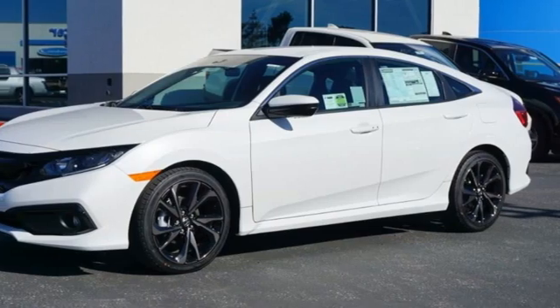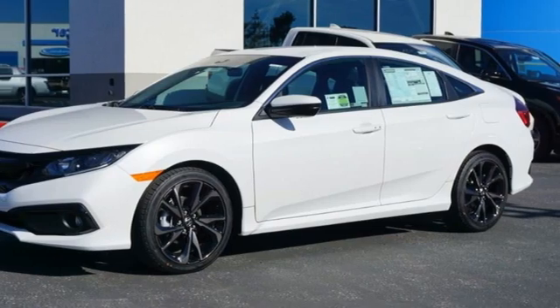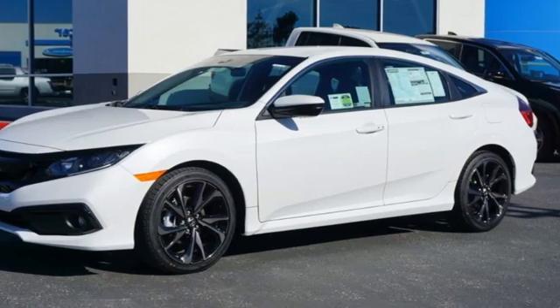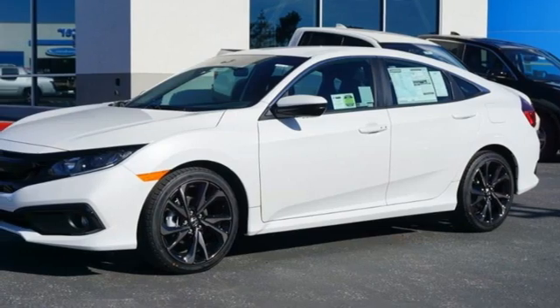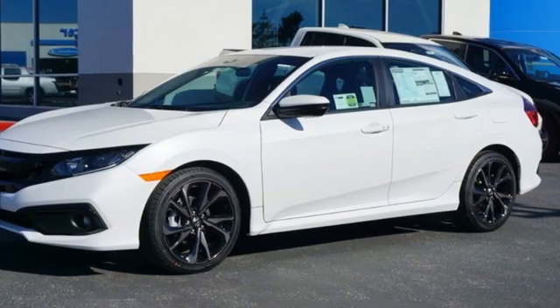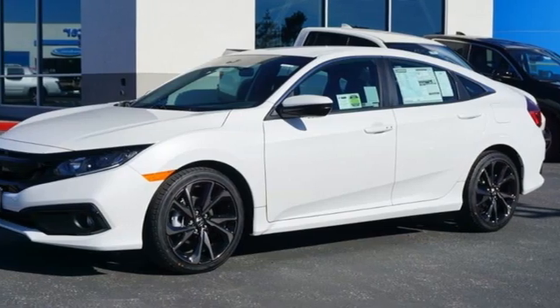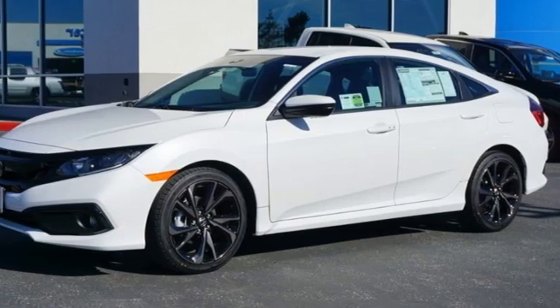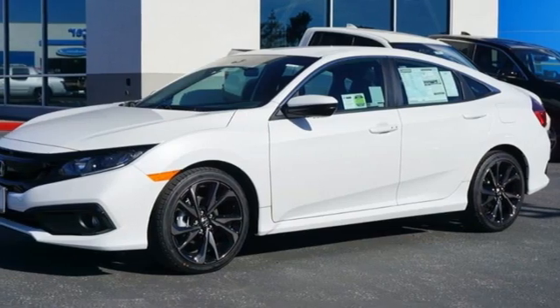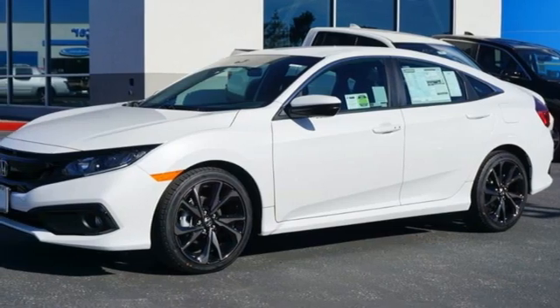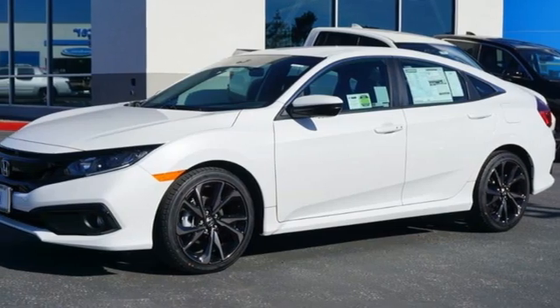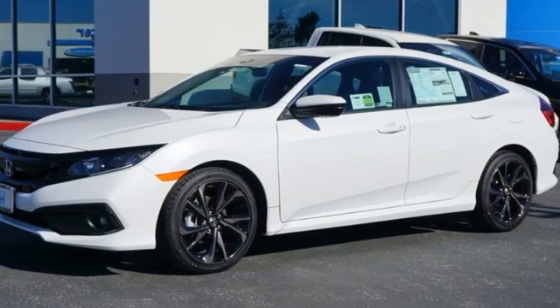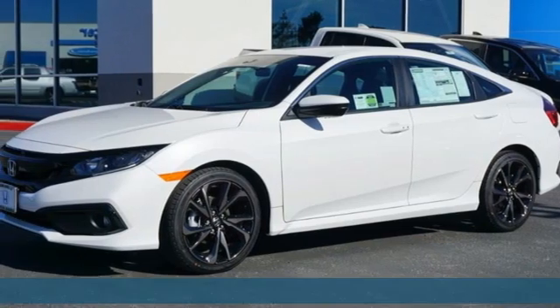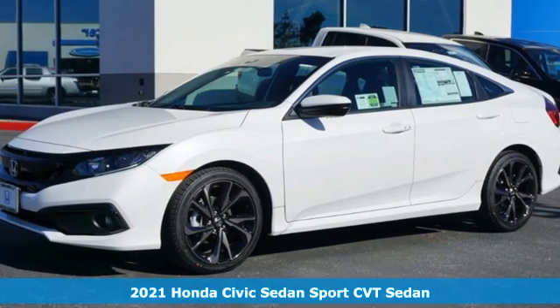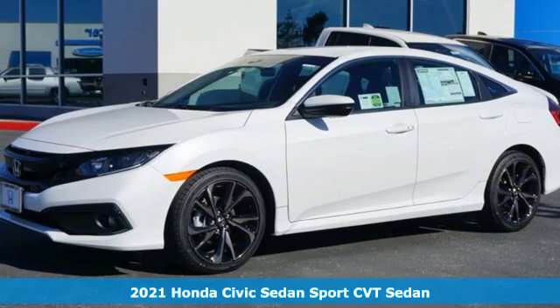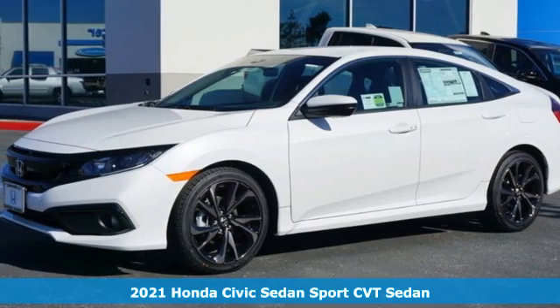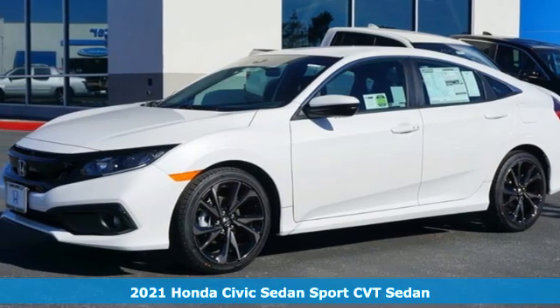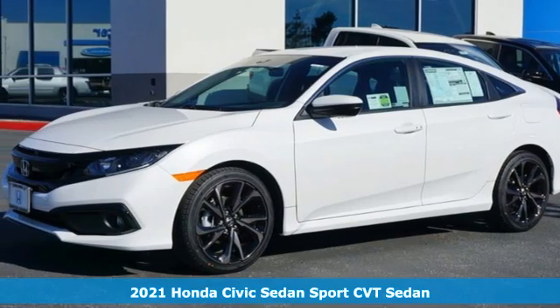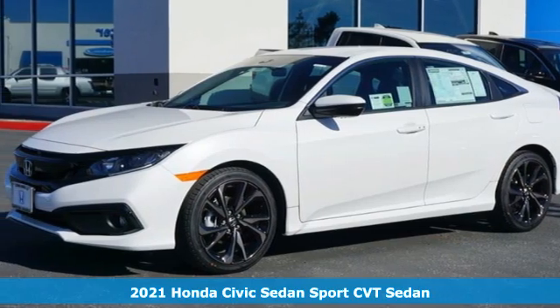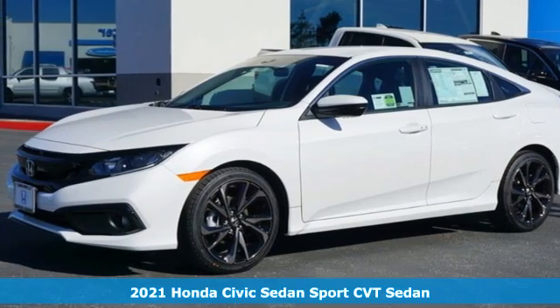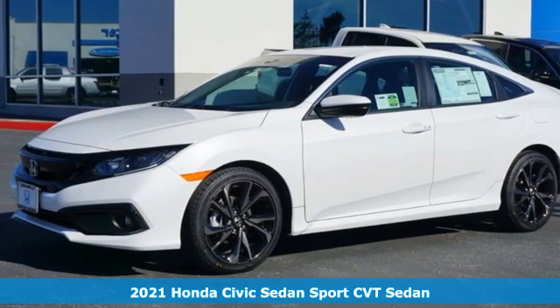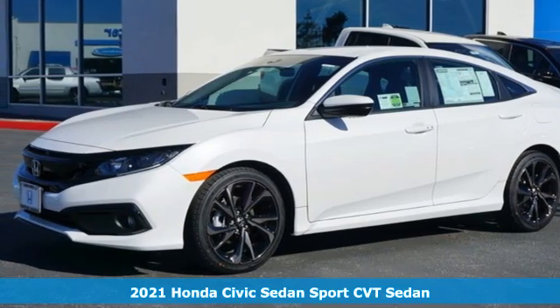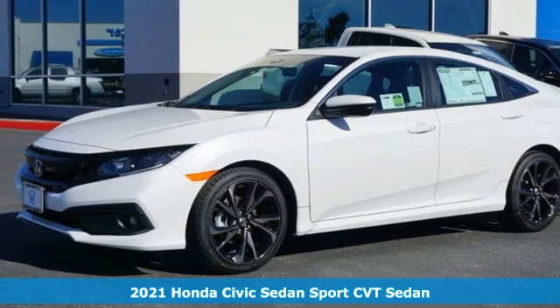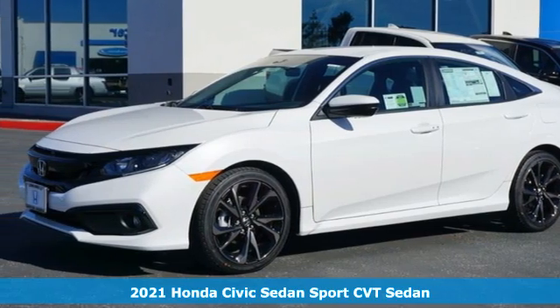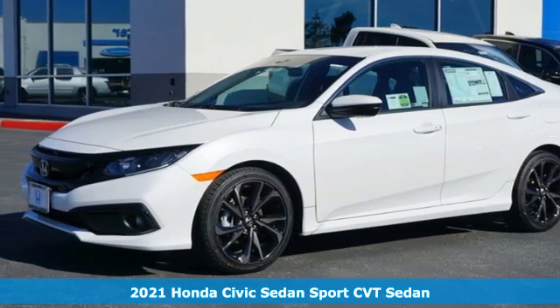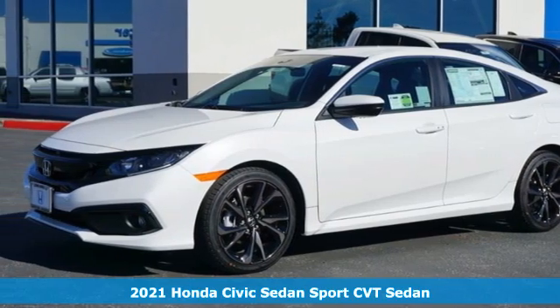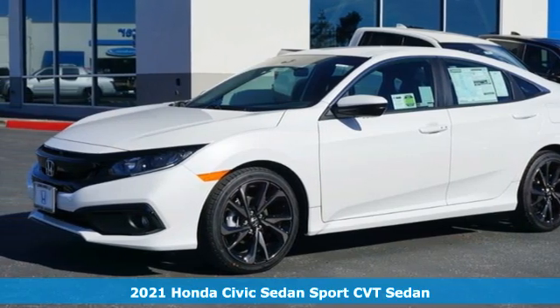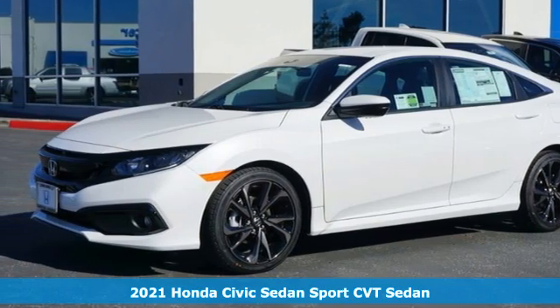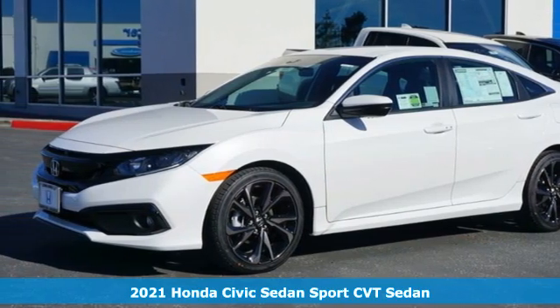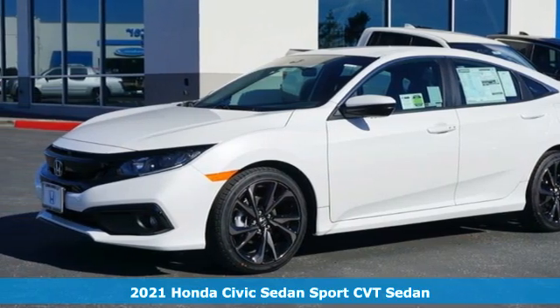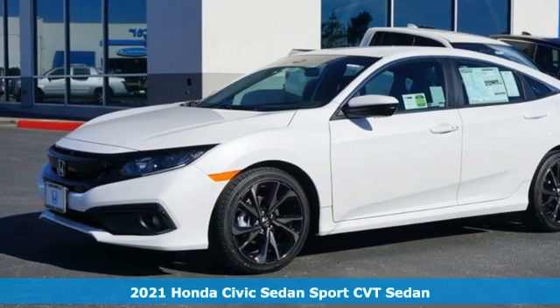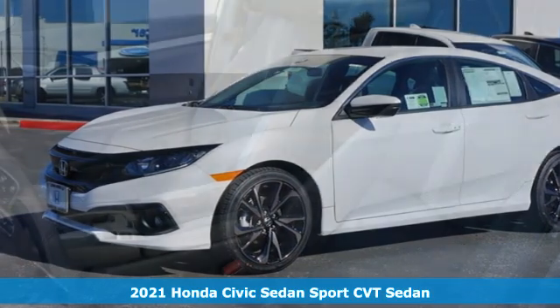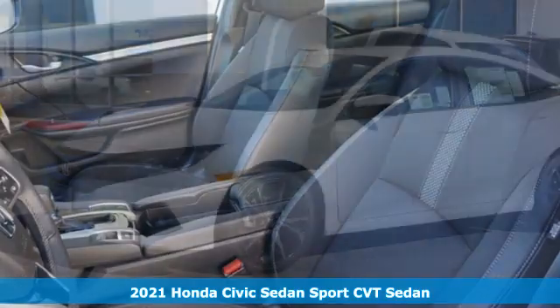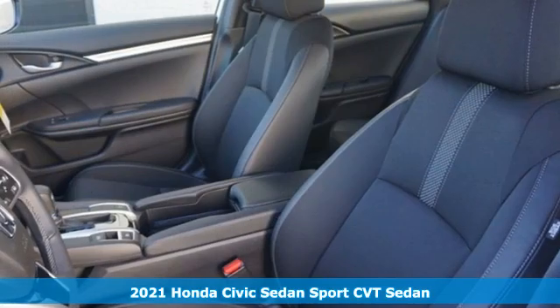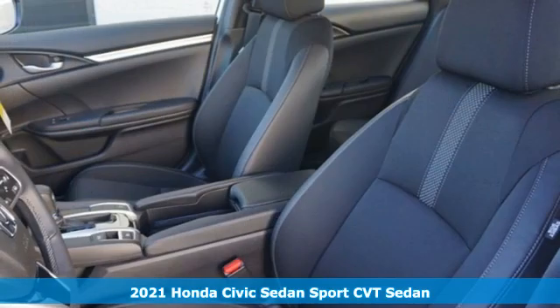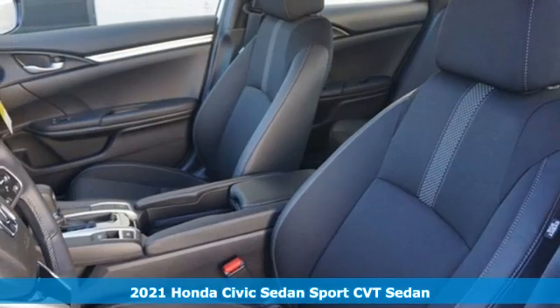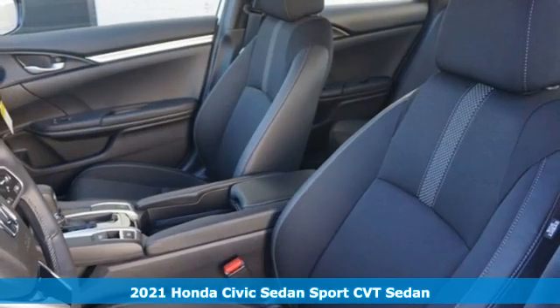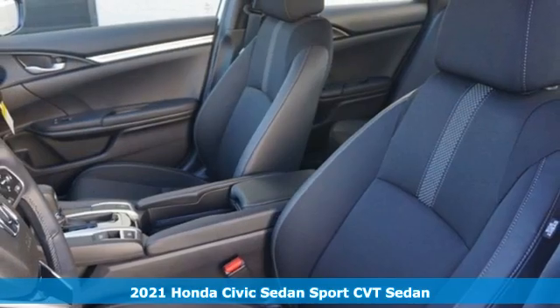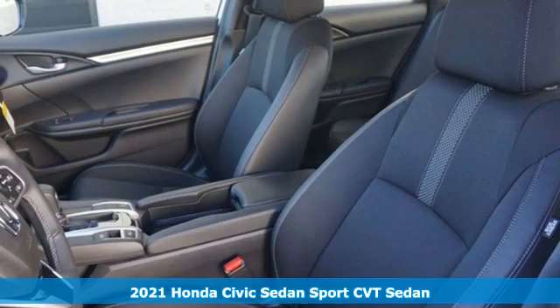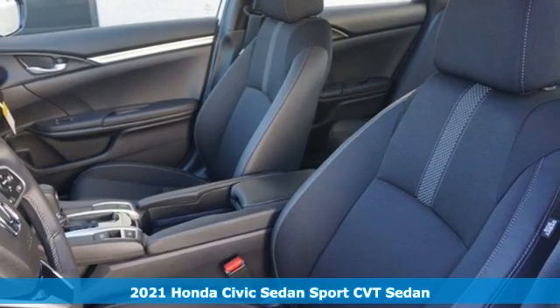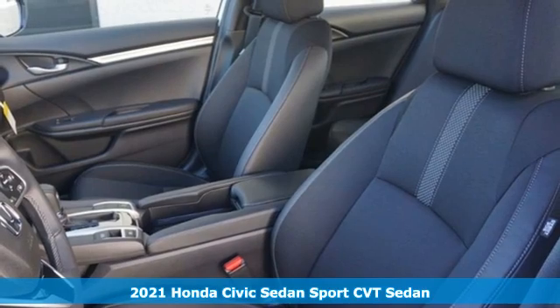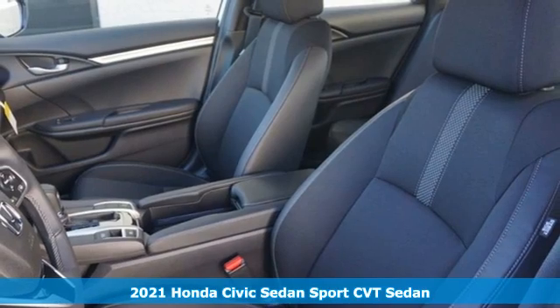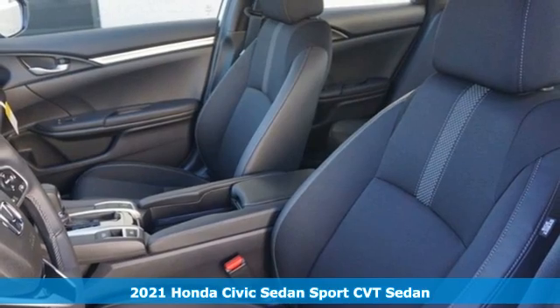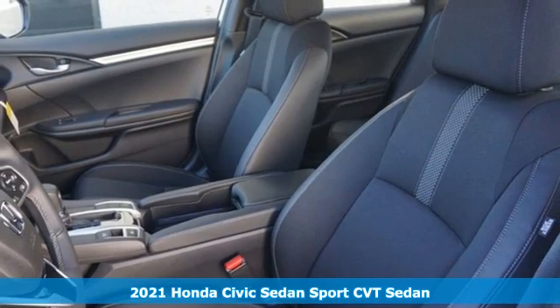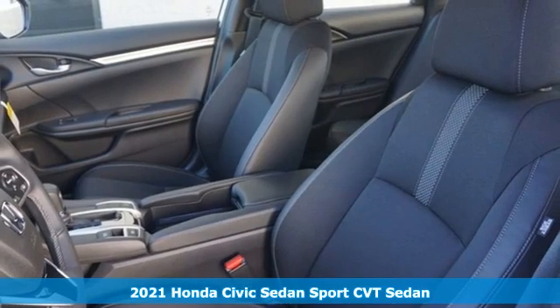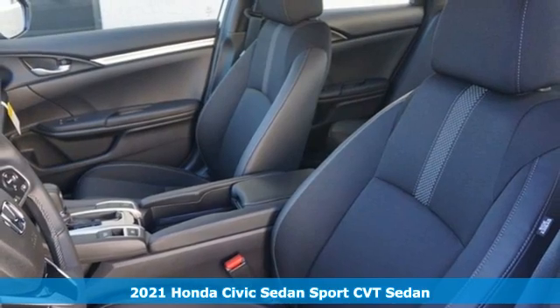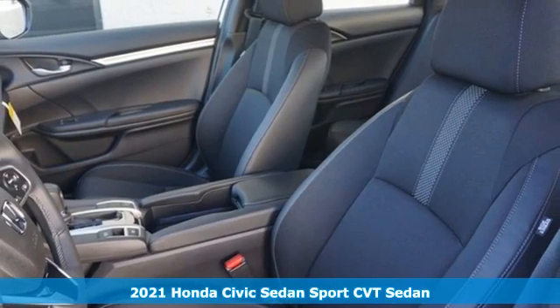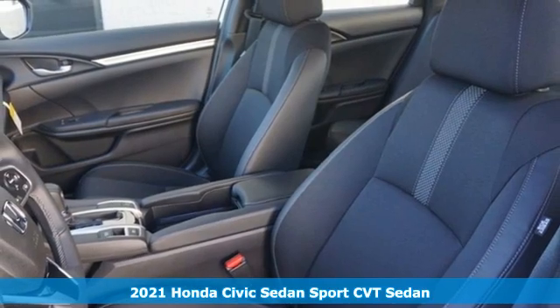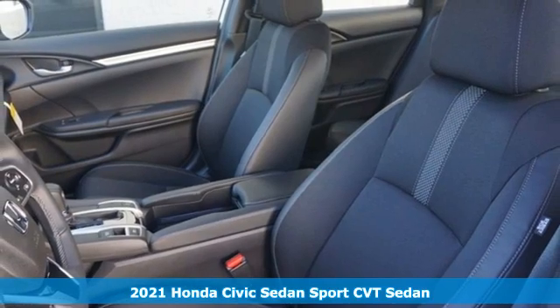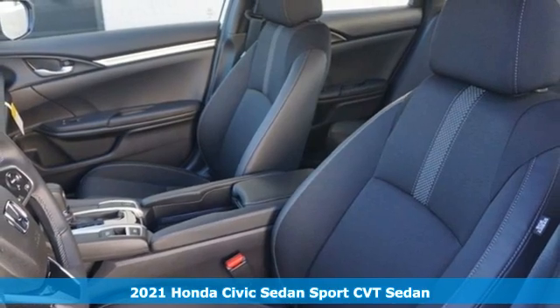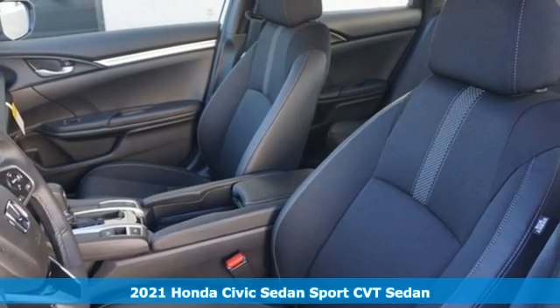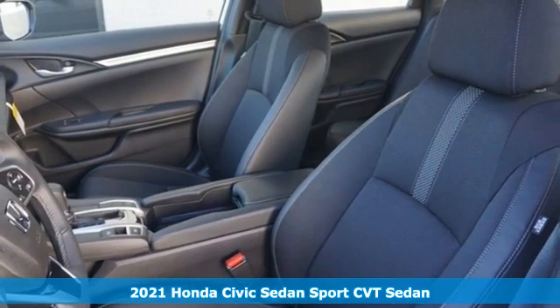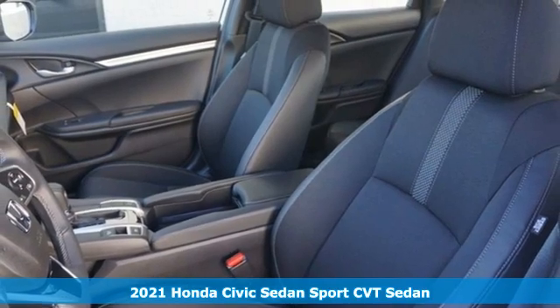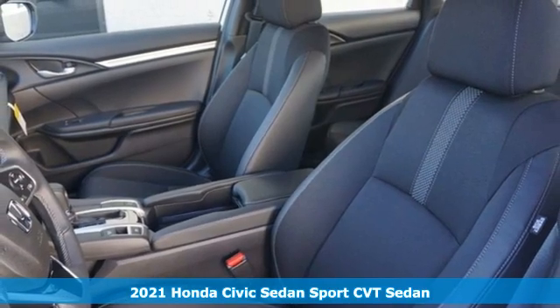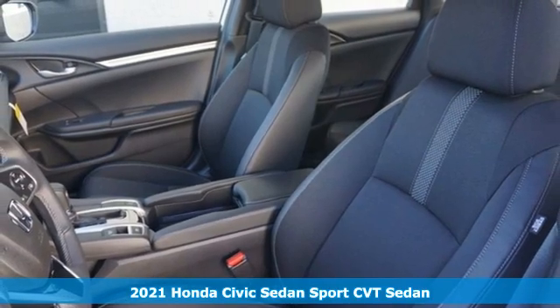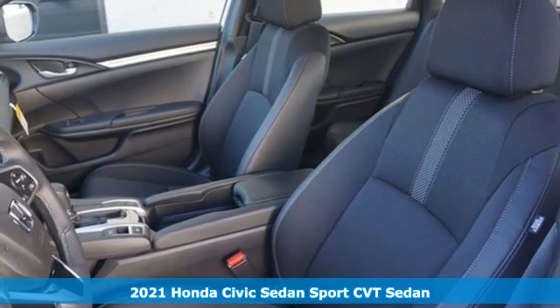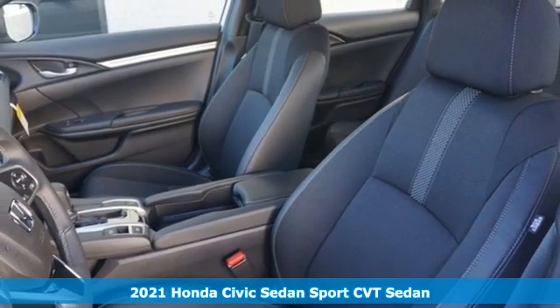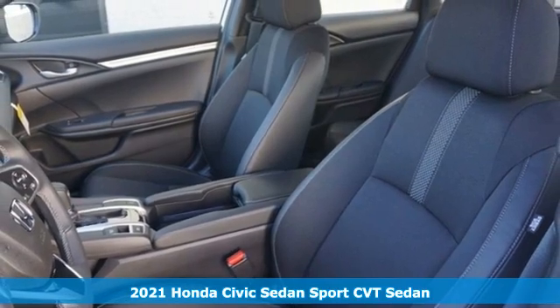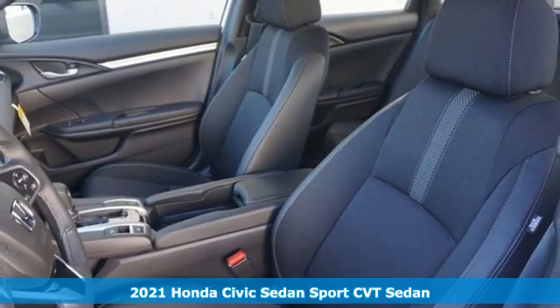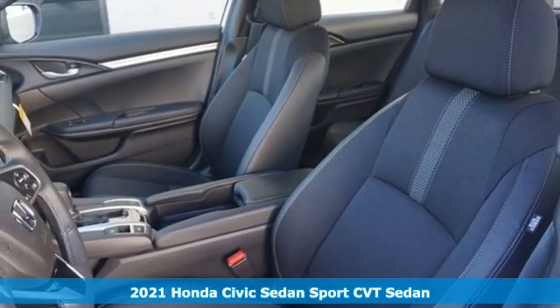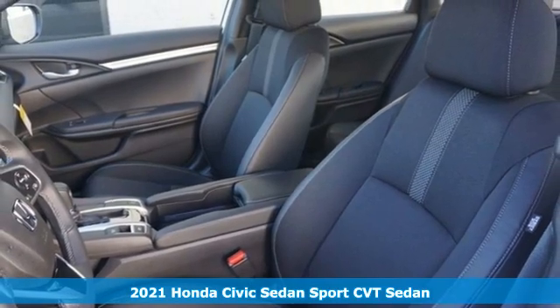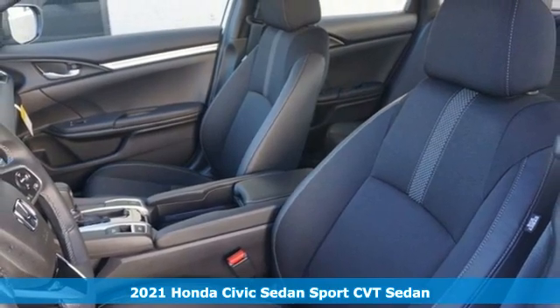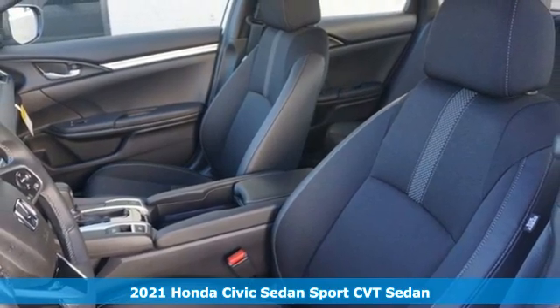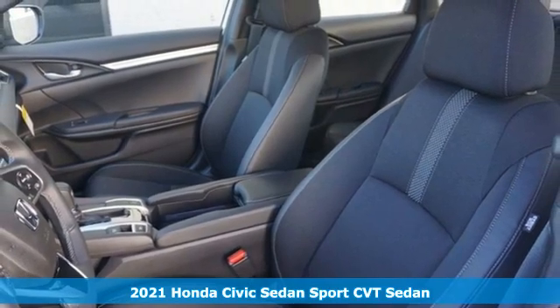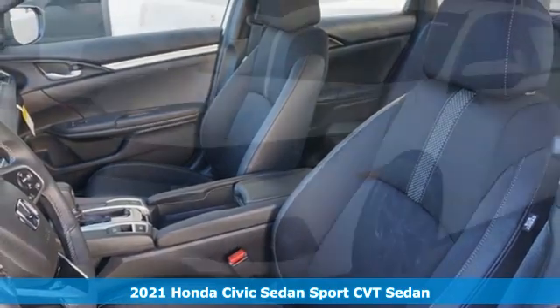Here's a new 2021 Honda Civic Sedan. The energetic Civic makes the destination less important than the journey.